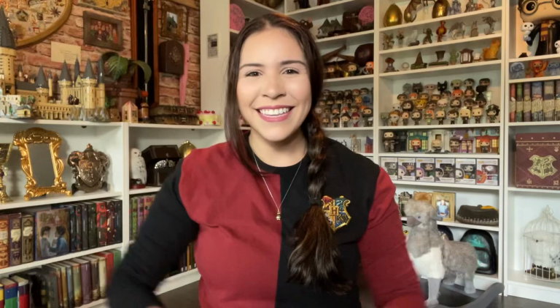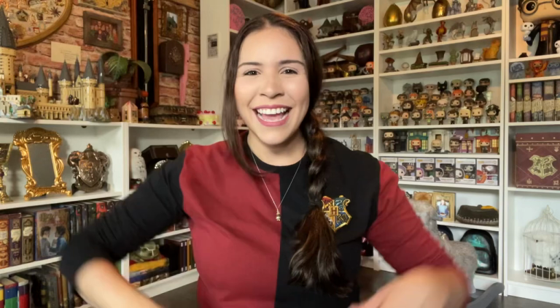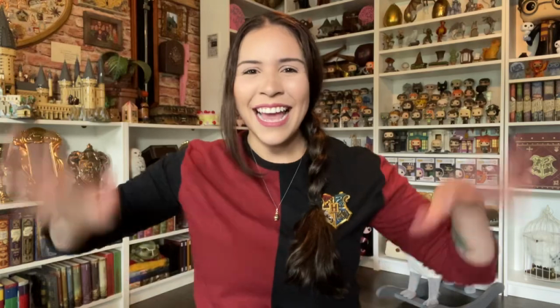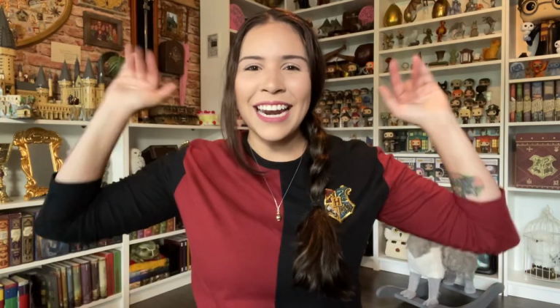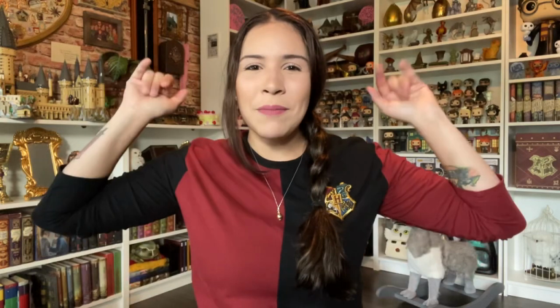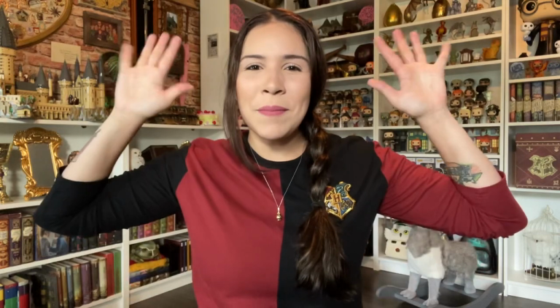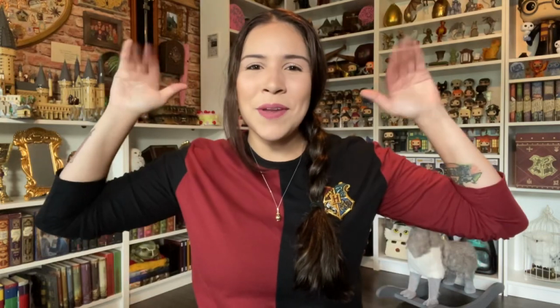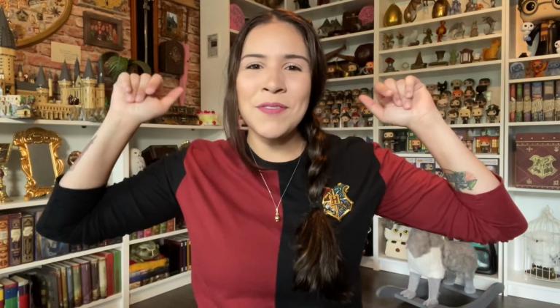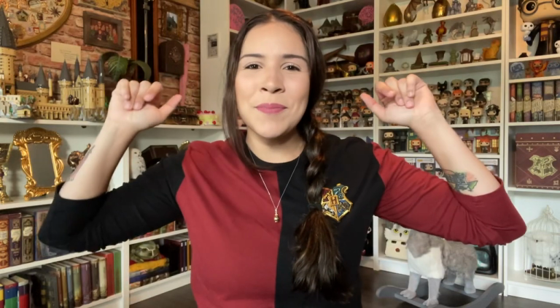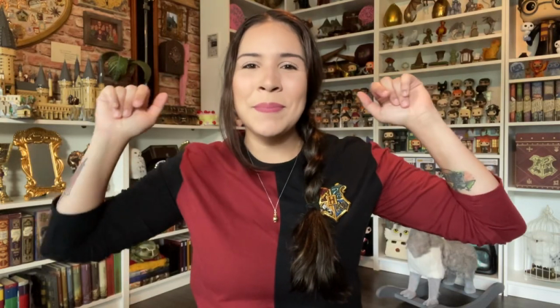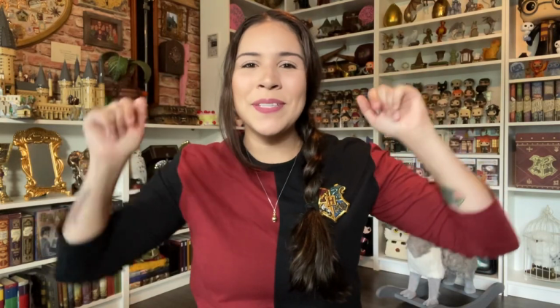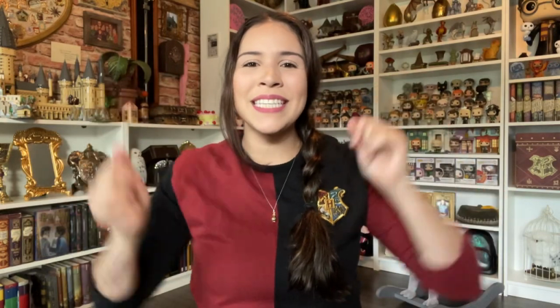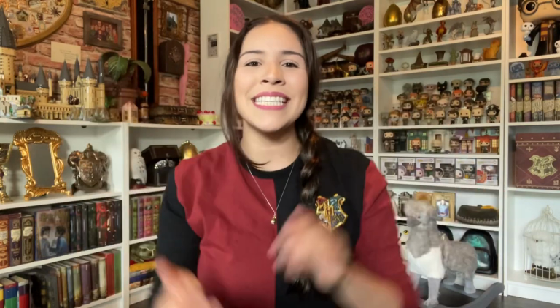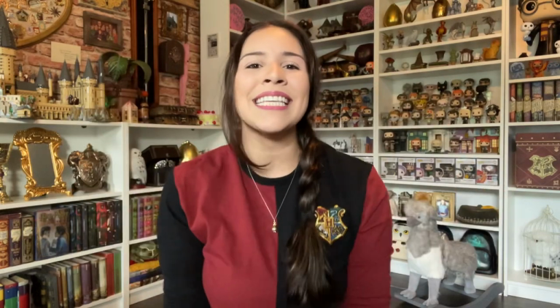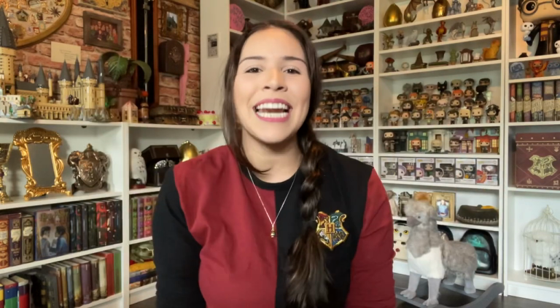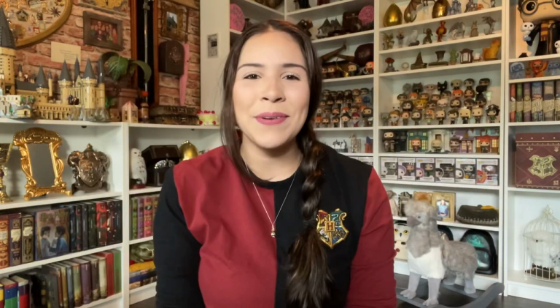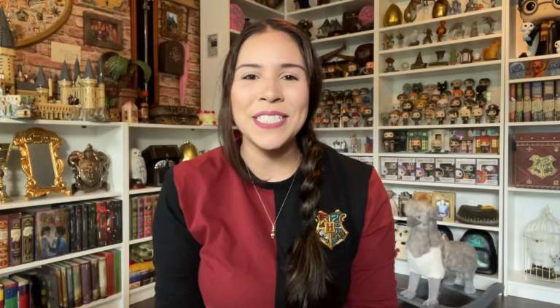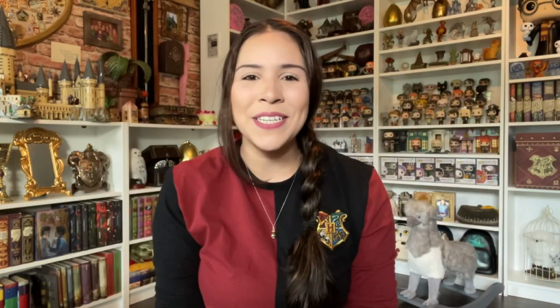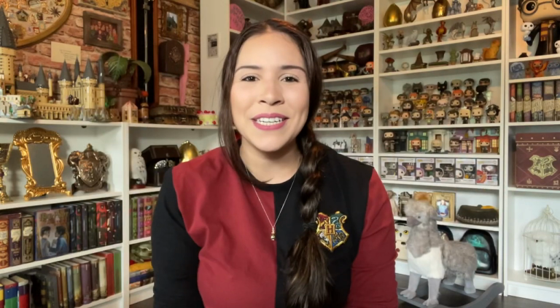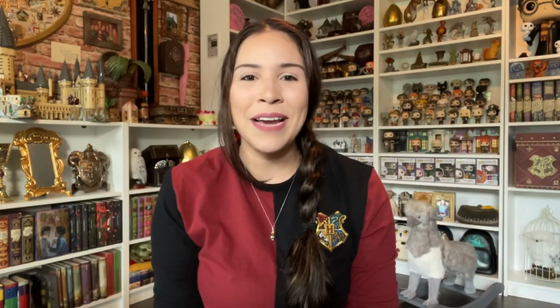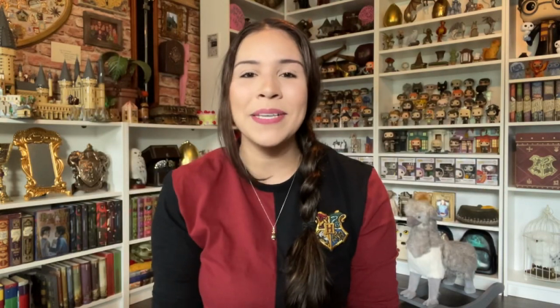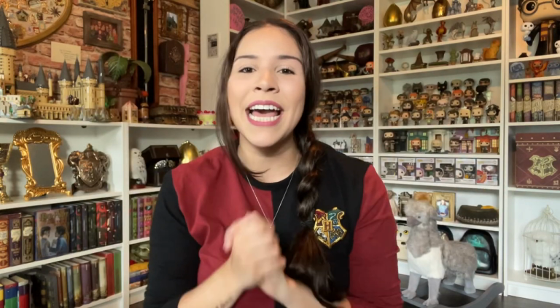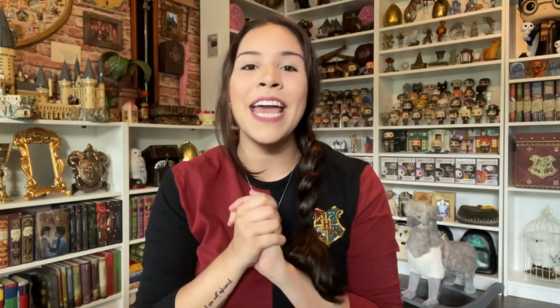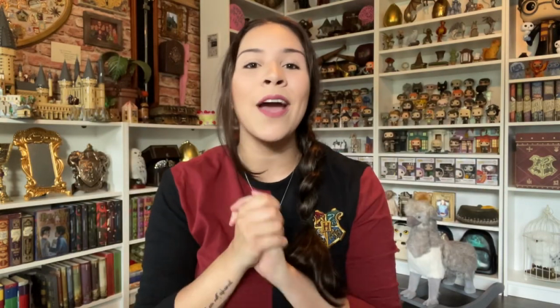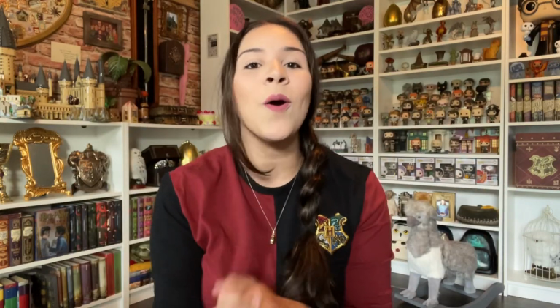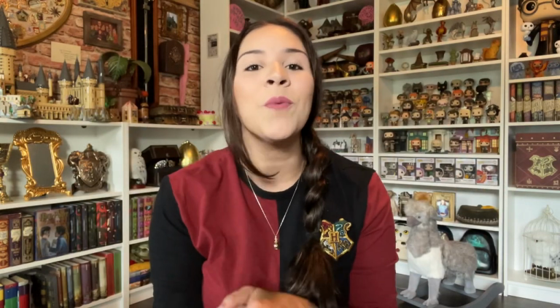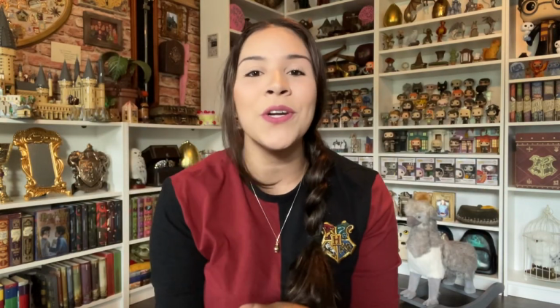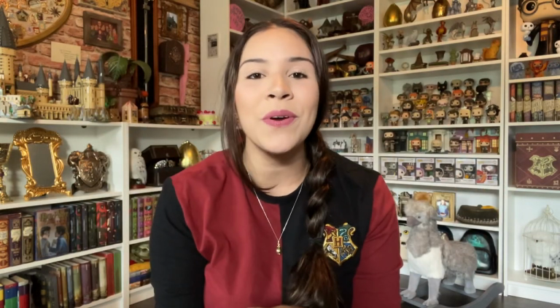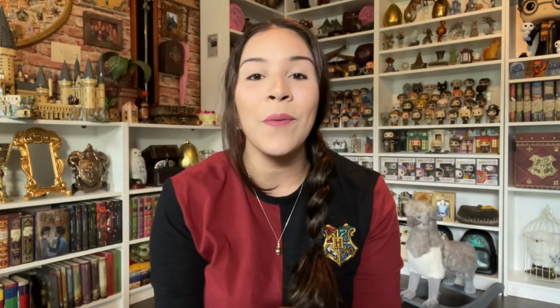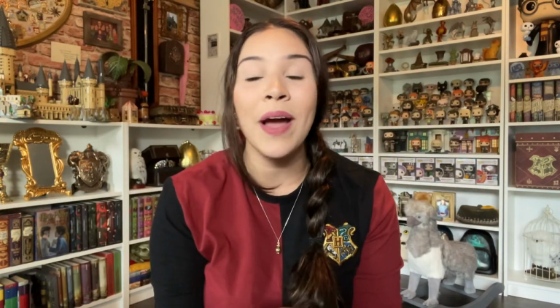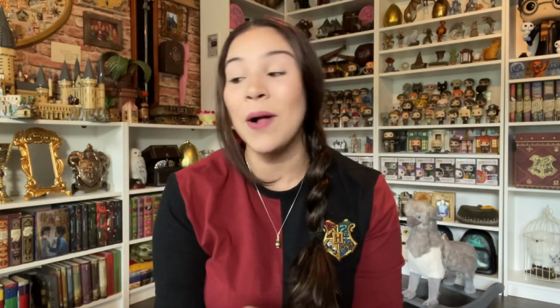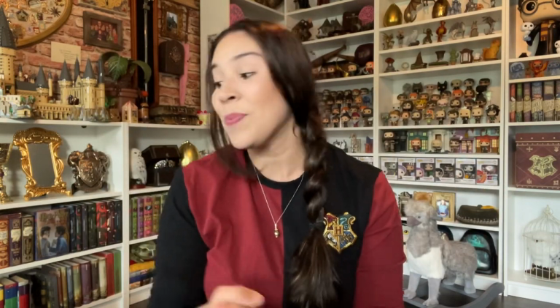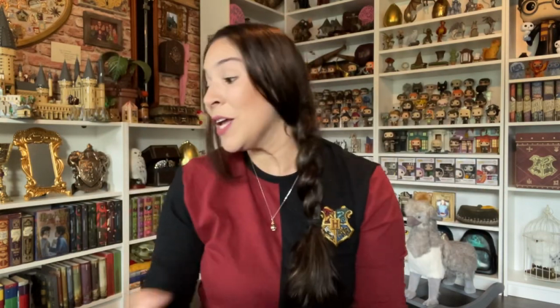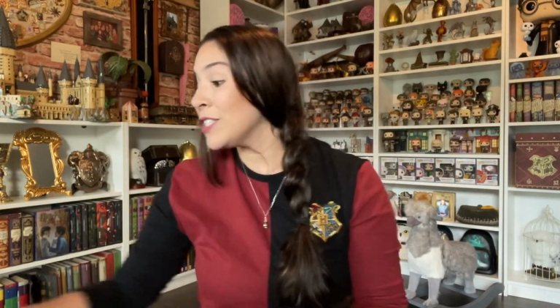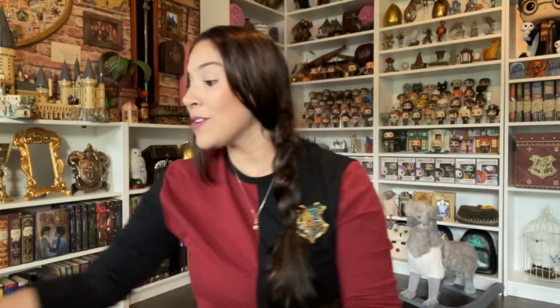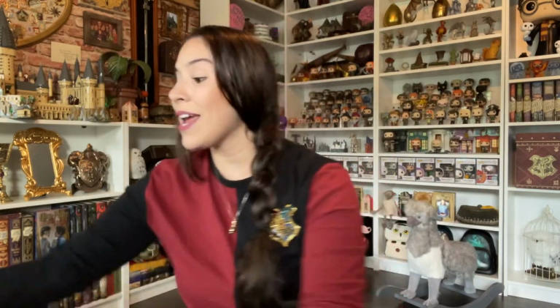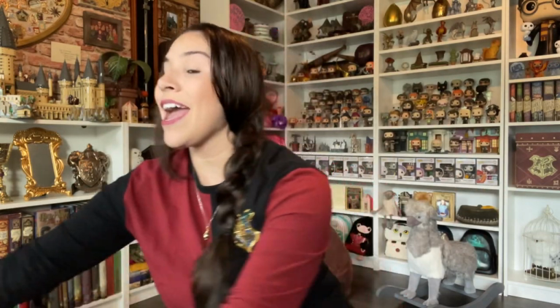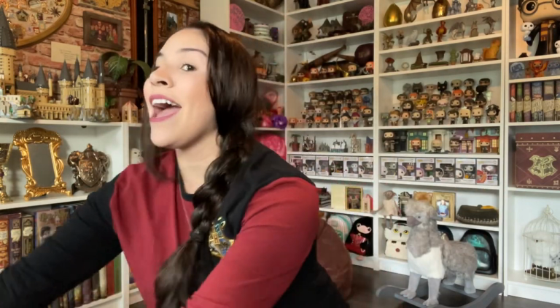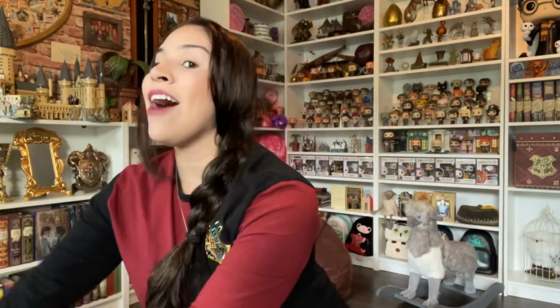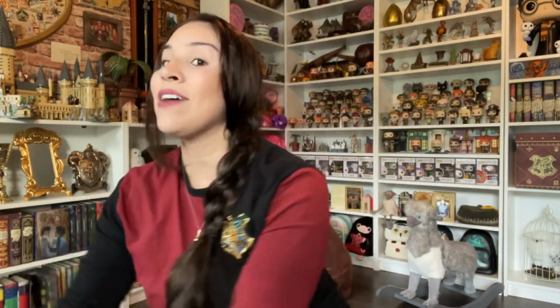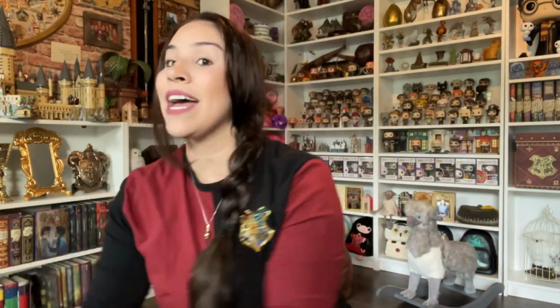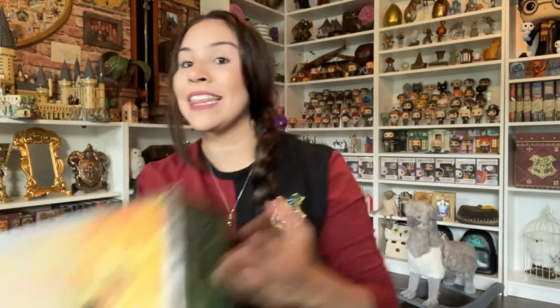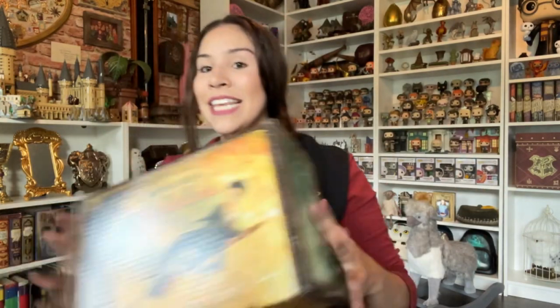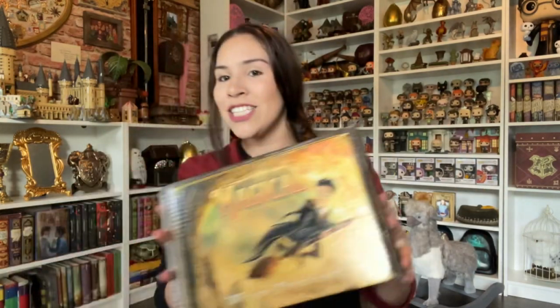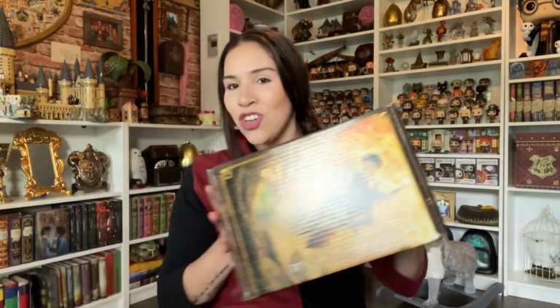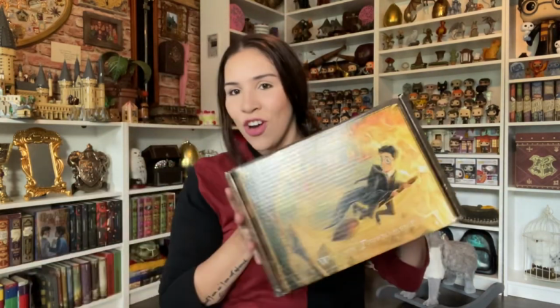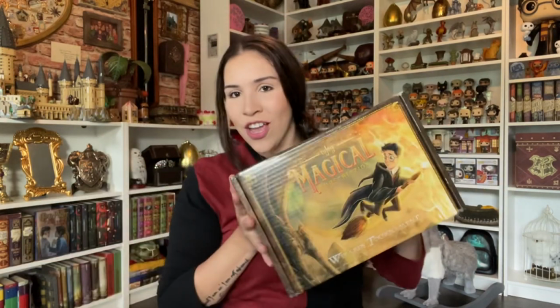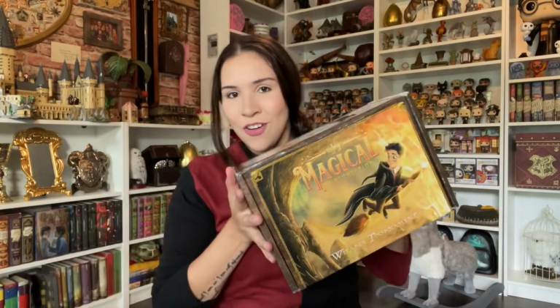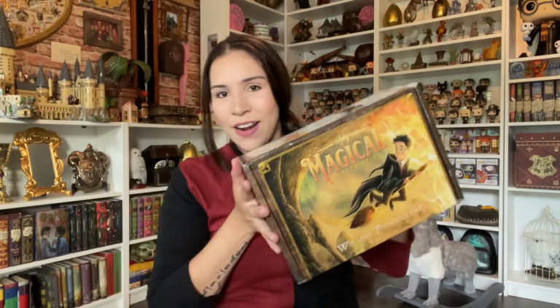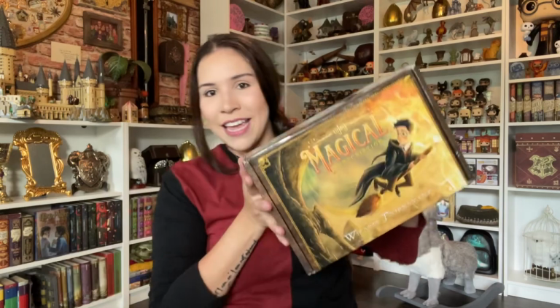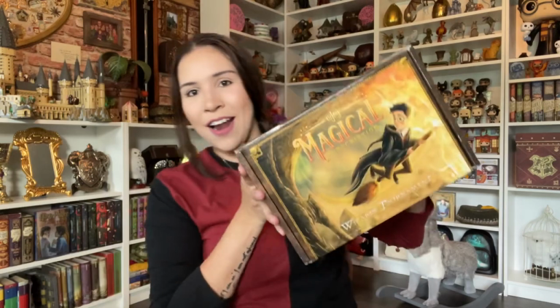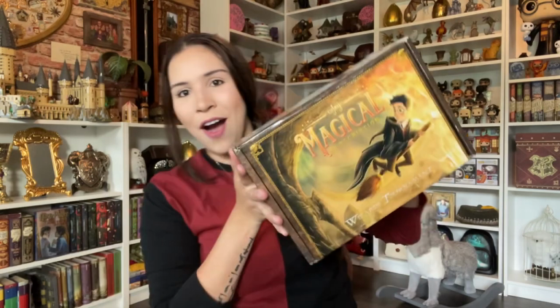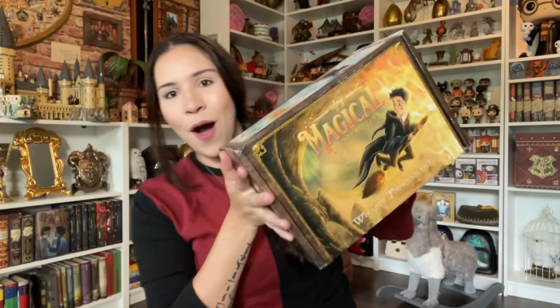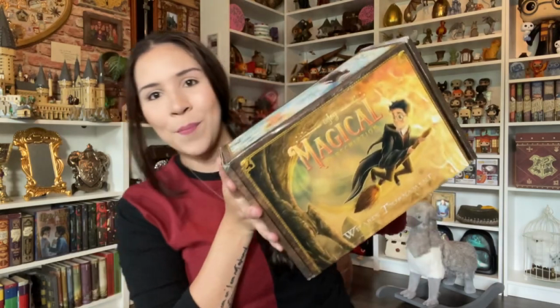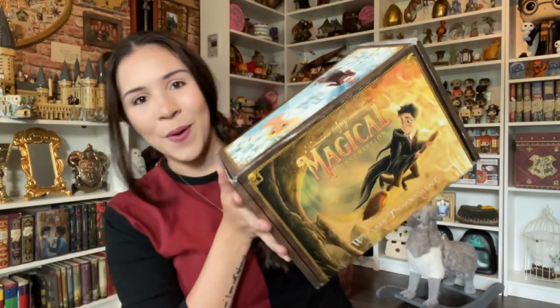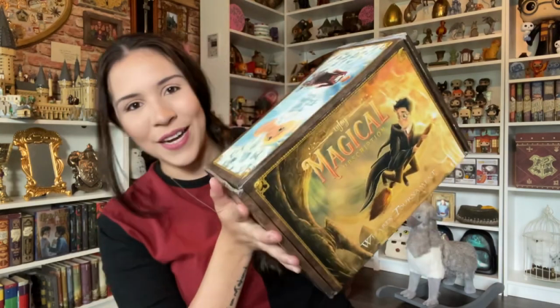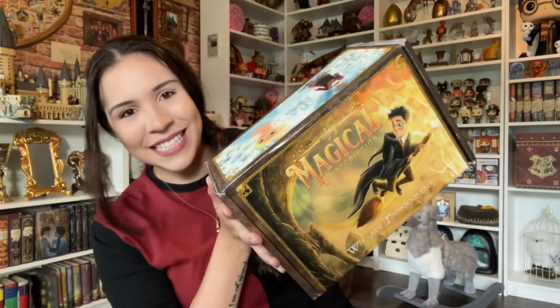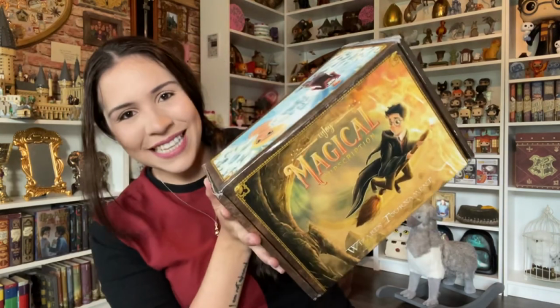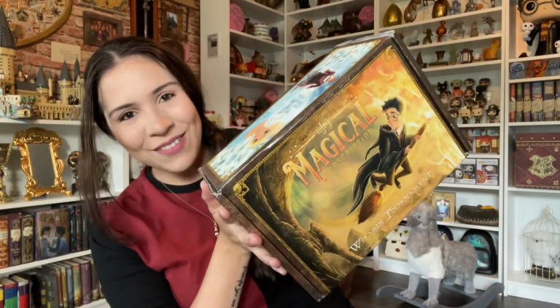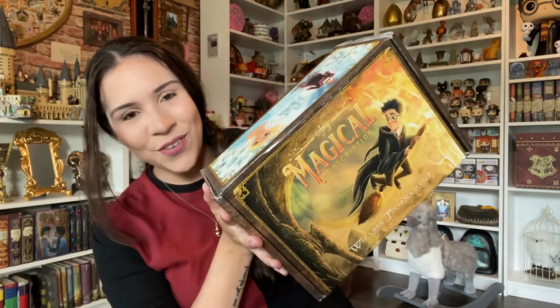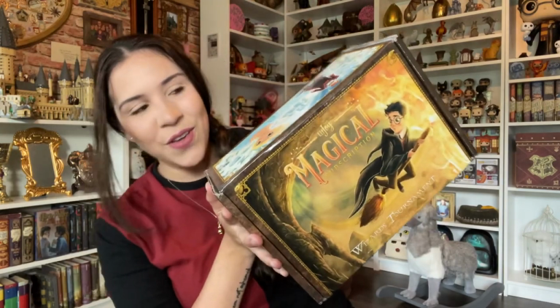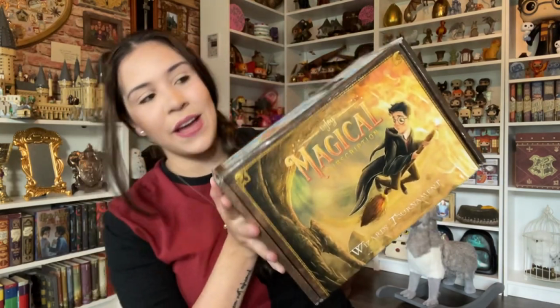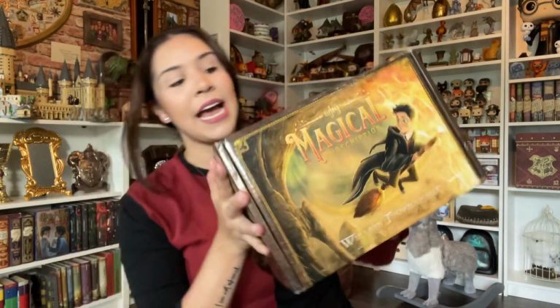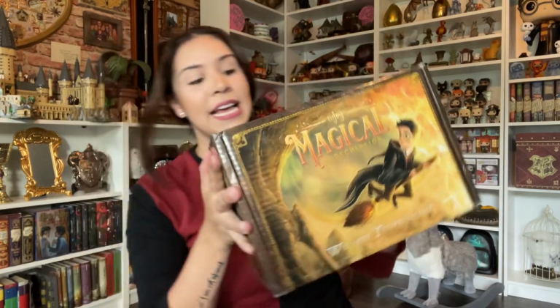Hello my beautiful people, this is Karla with Geodammies. I hope you're doing well. Today I have a LitJoy crate unboxing for you guys.